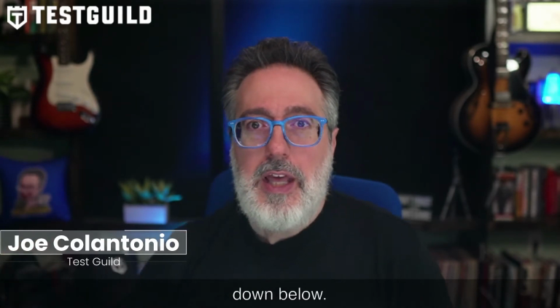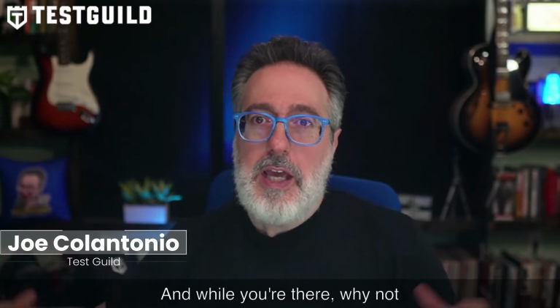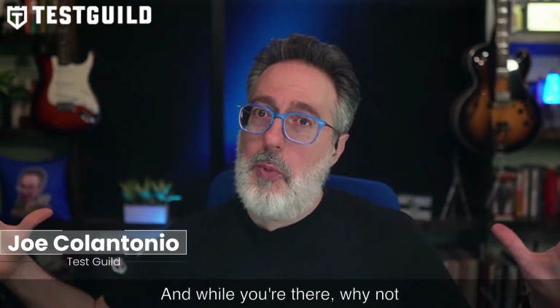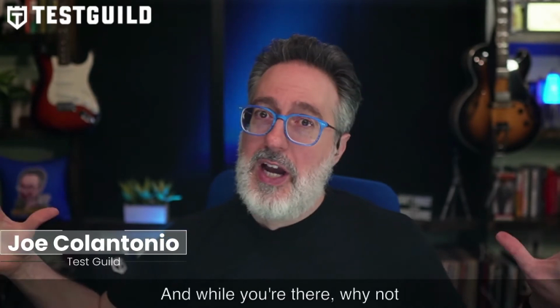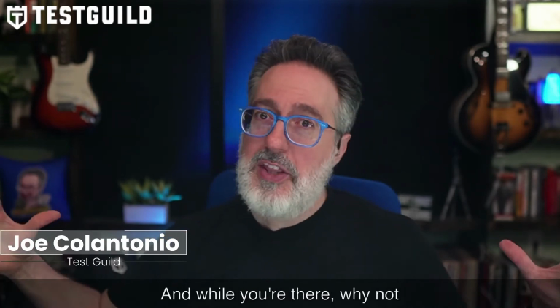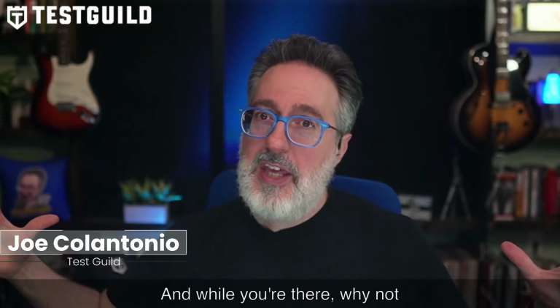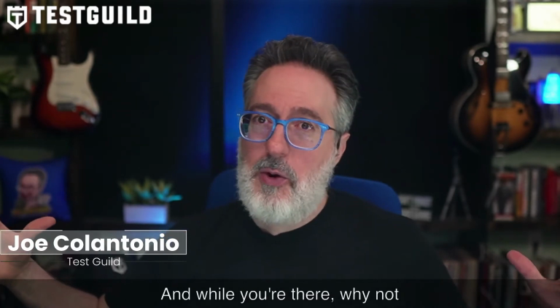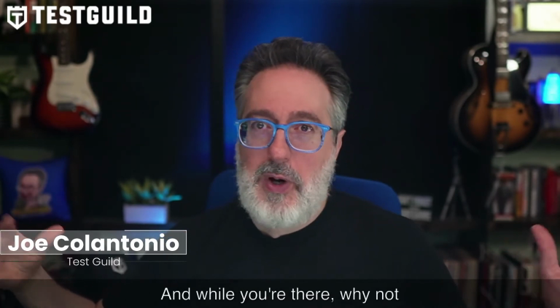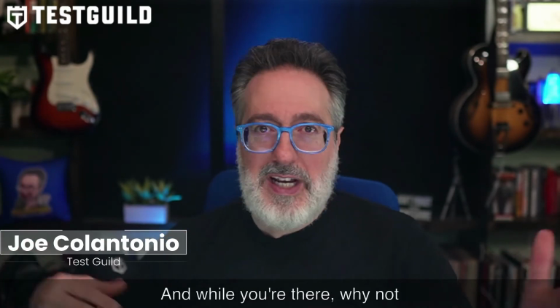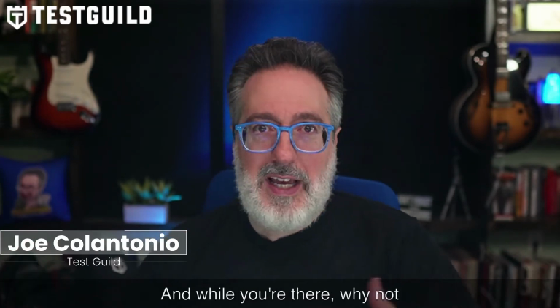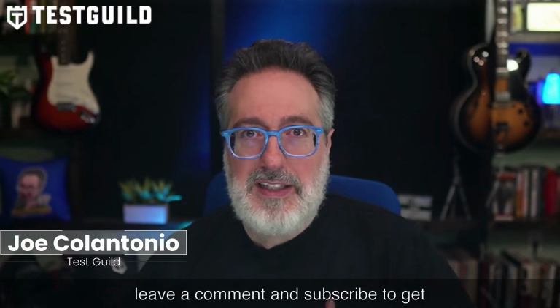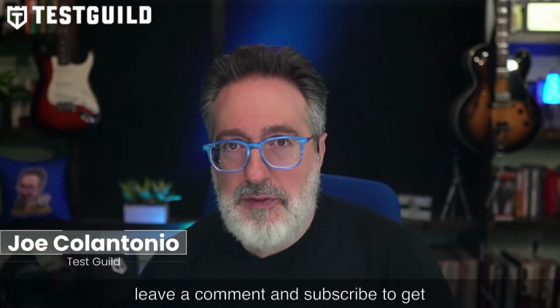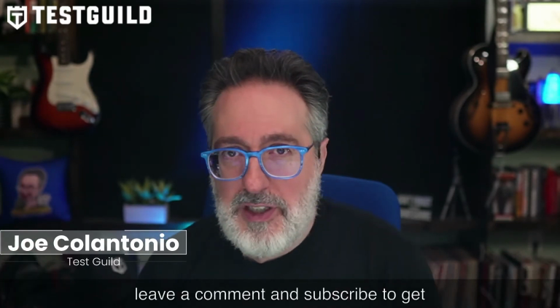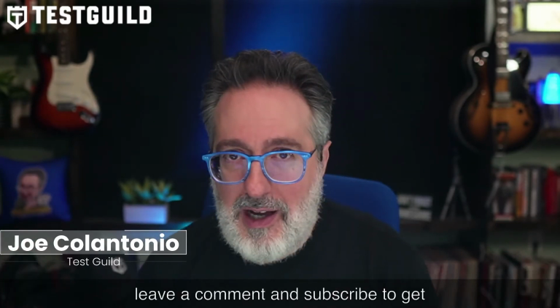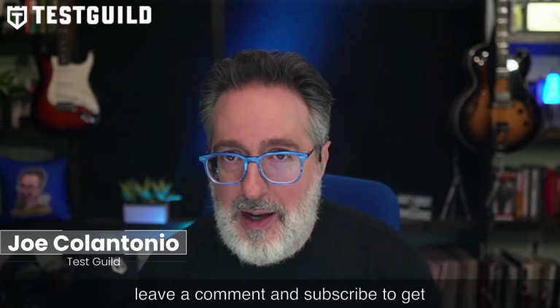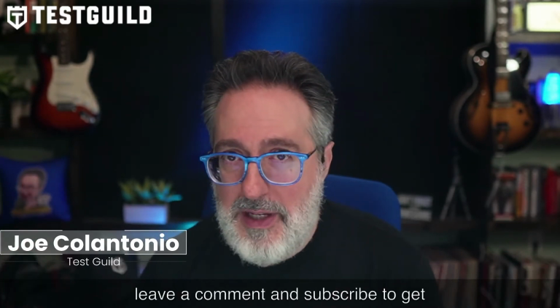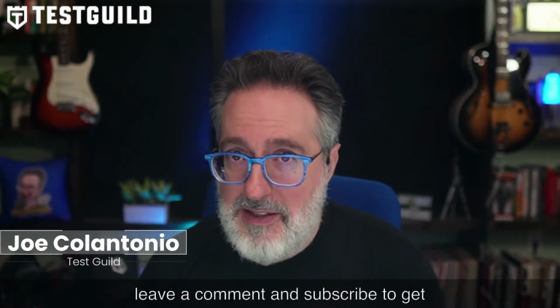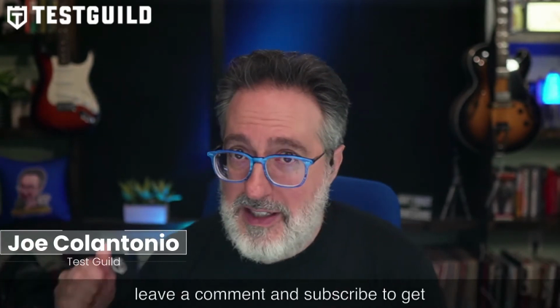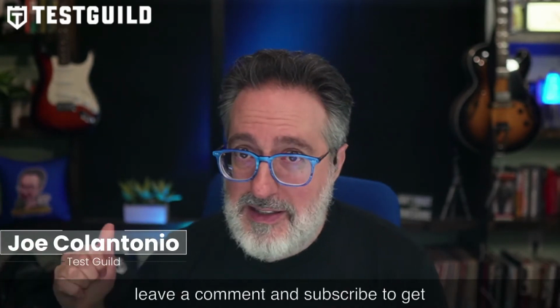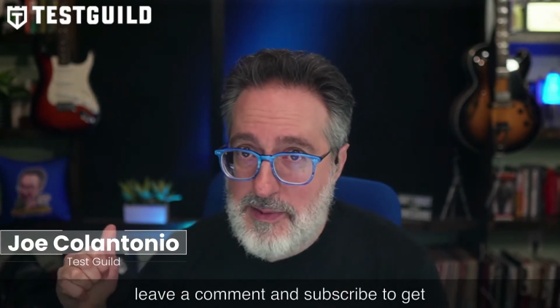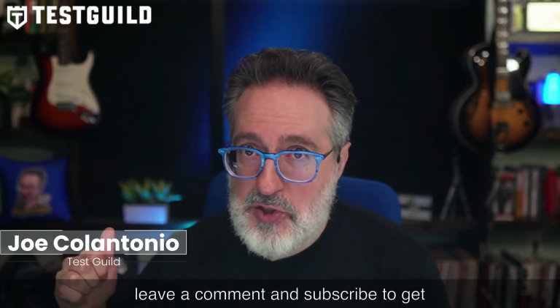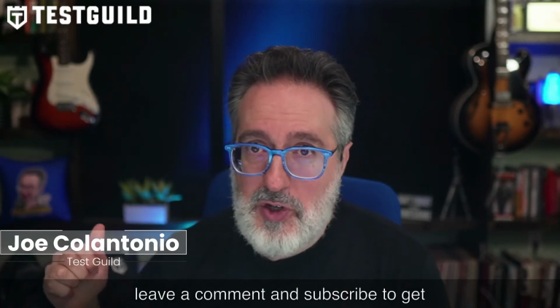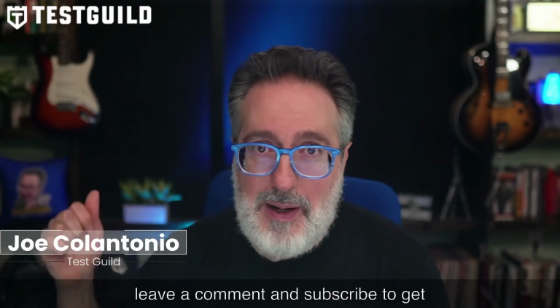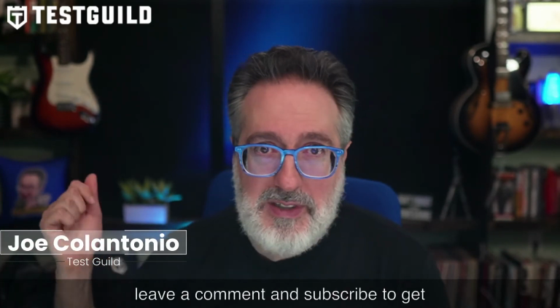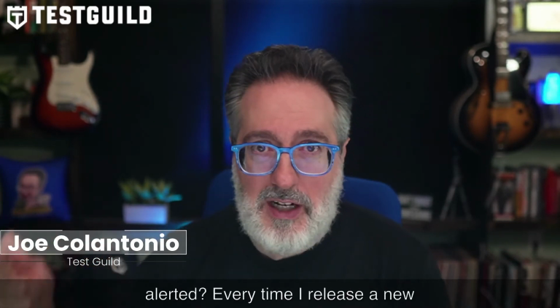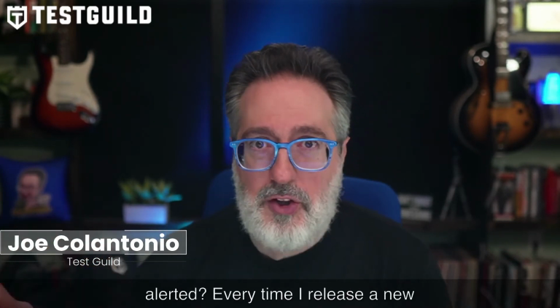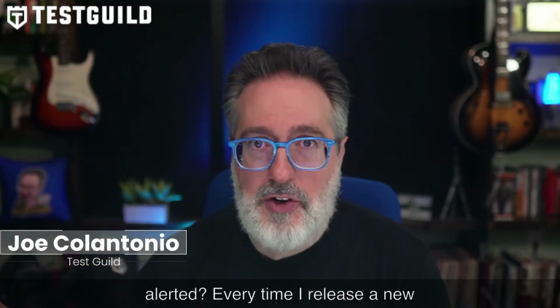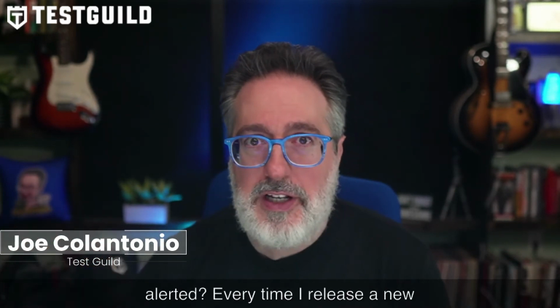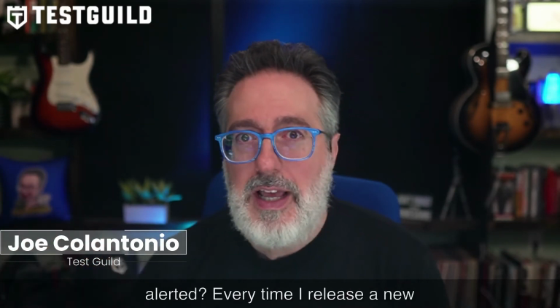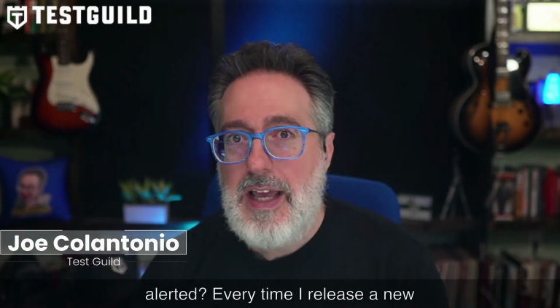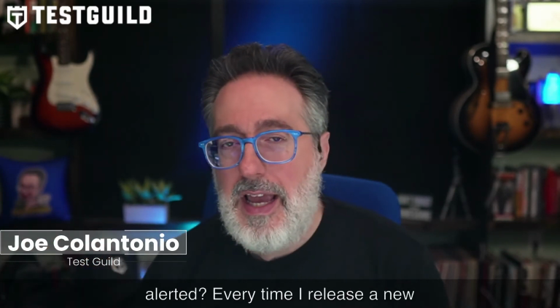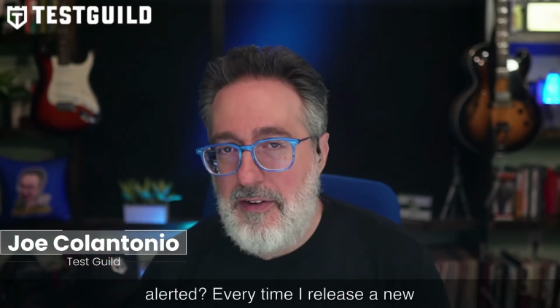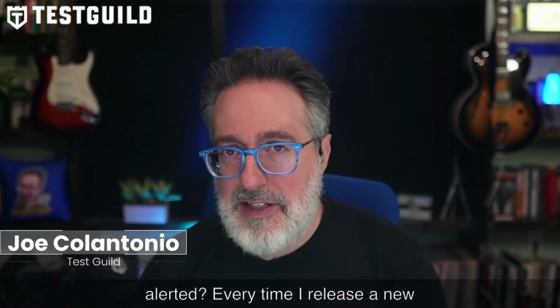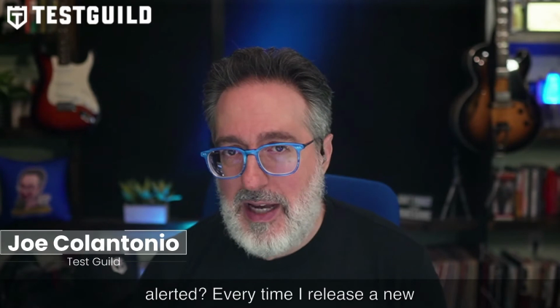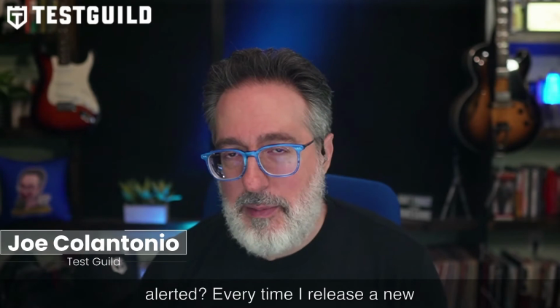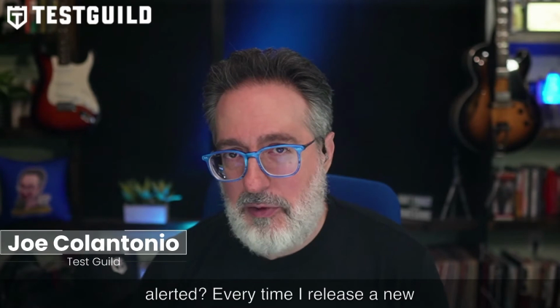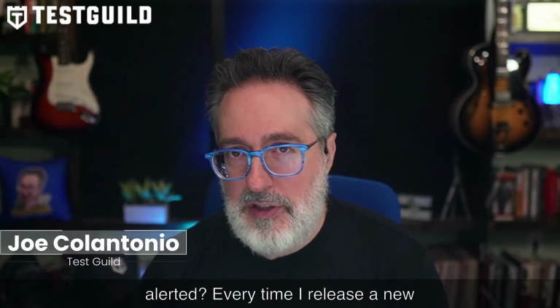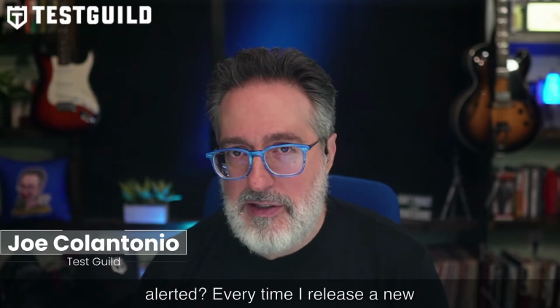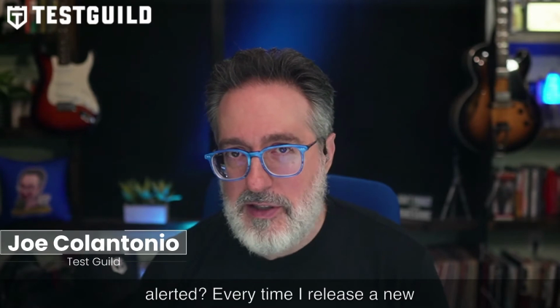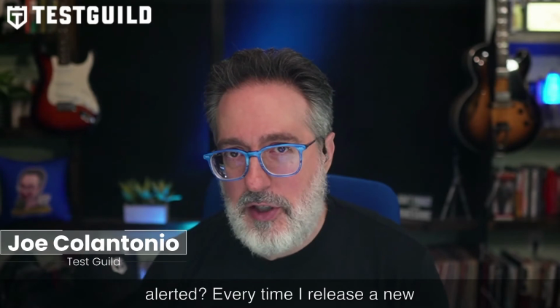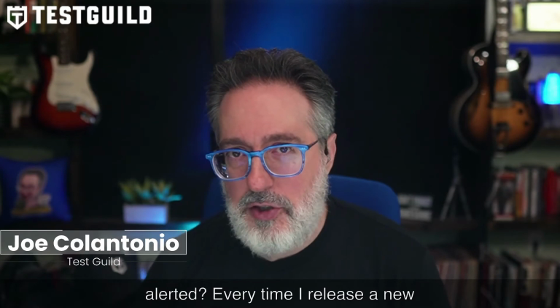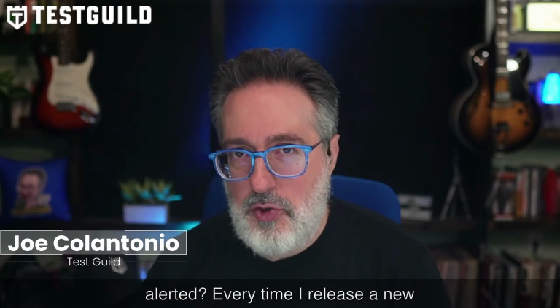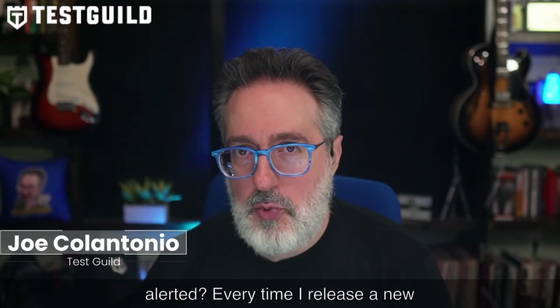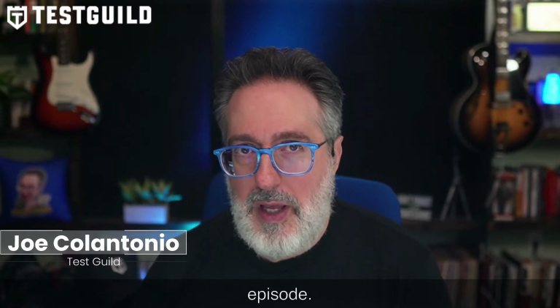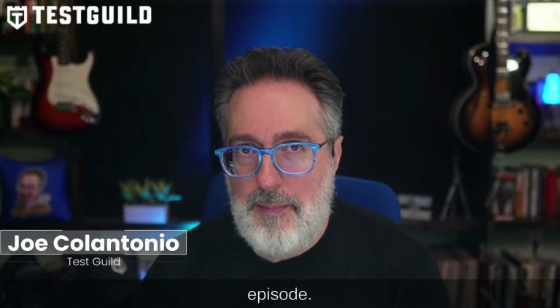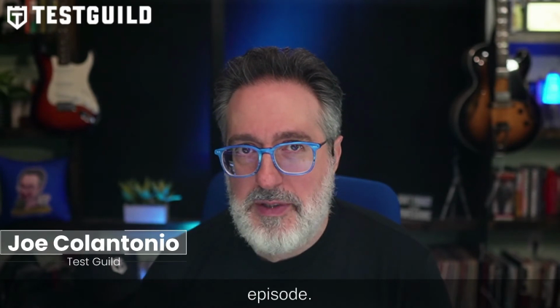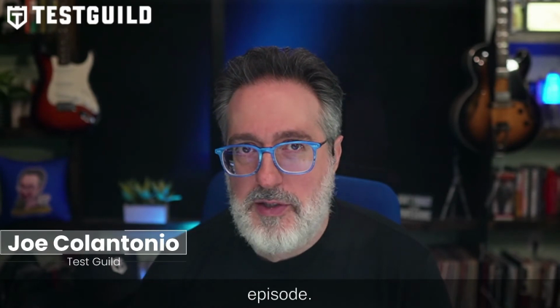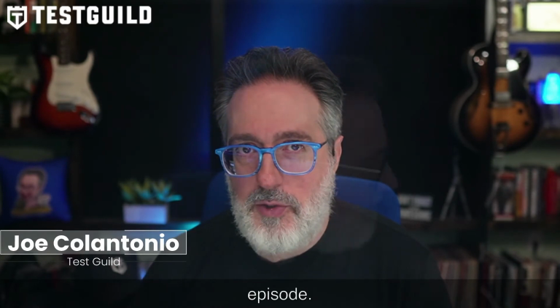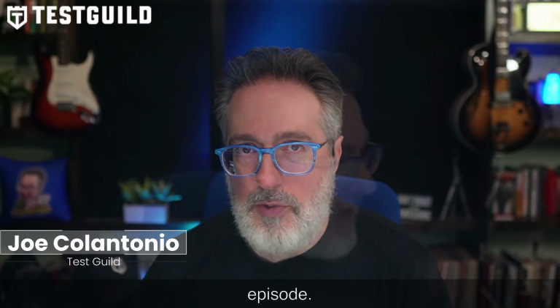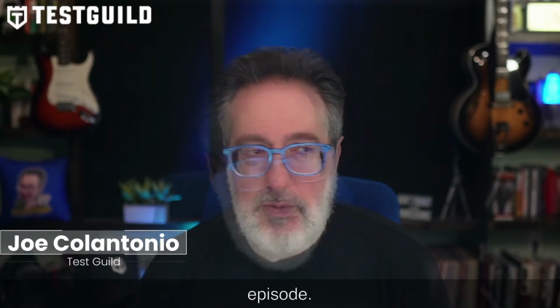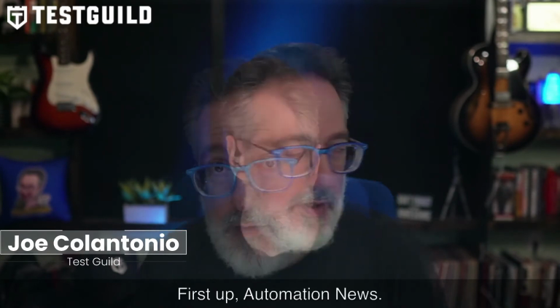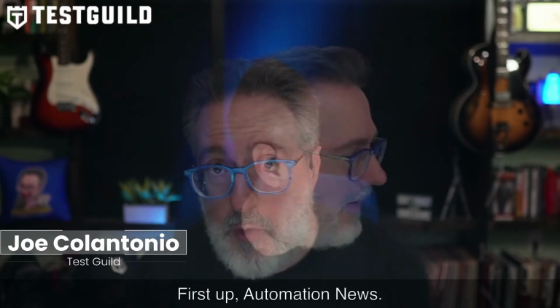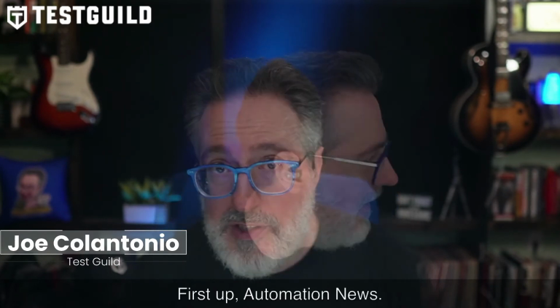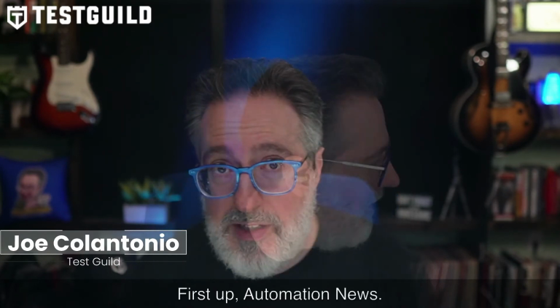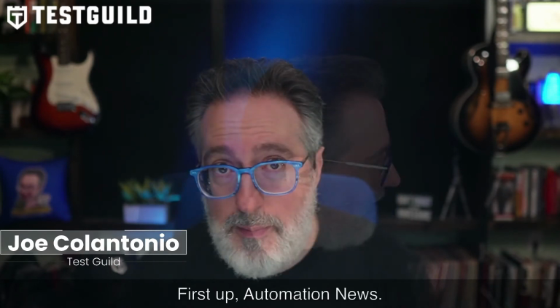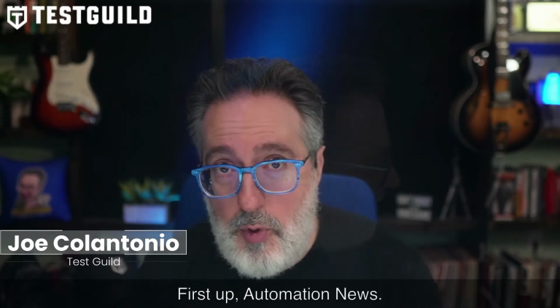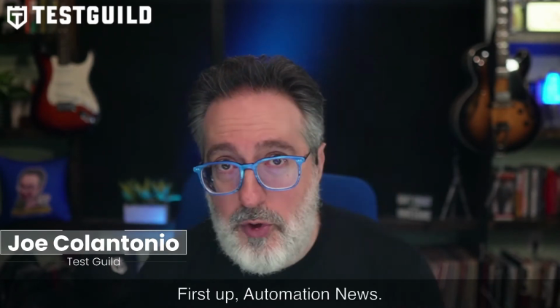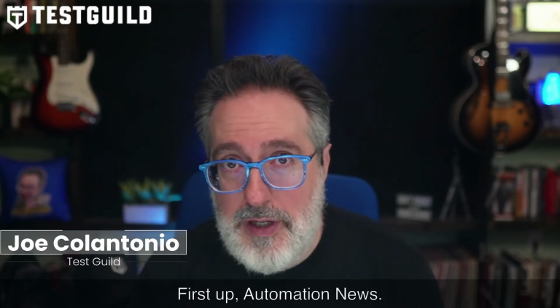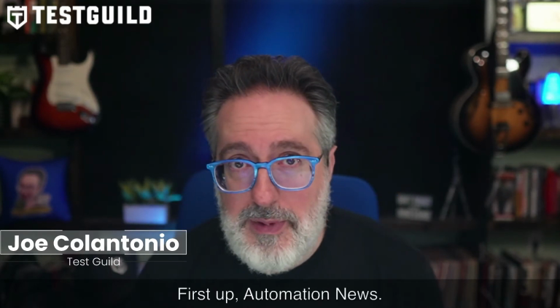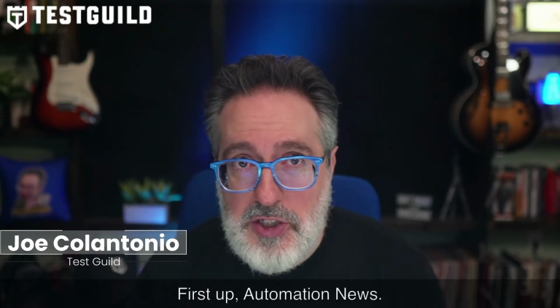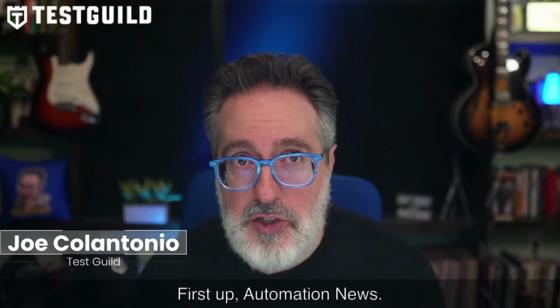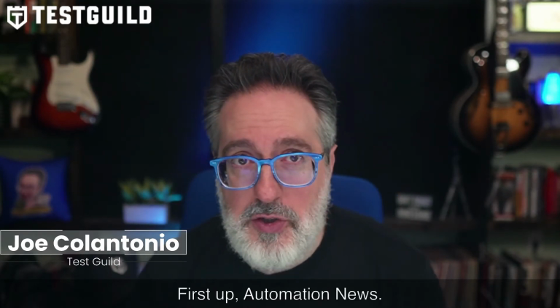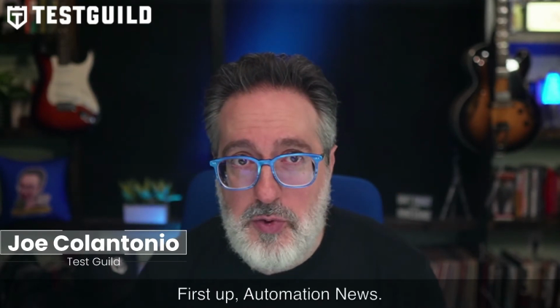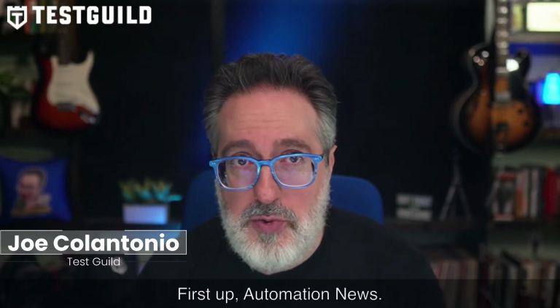And while you're there, why not leave a comment and subscribe to get alerted every time a new episode is released. First up, automation news.